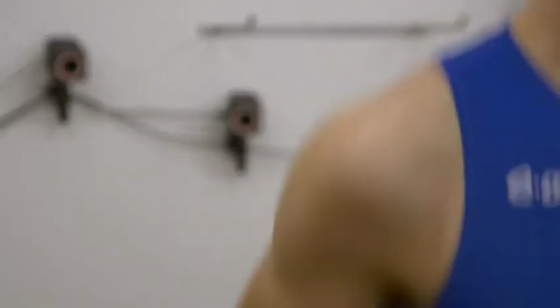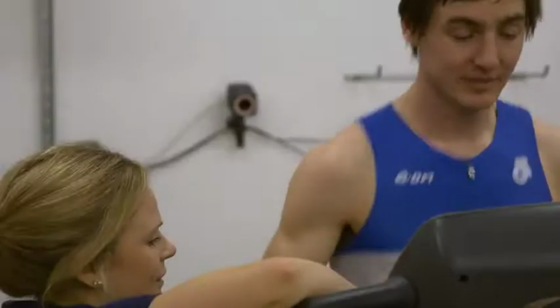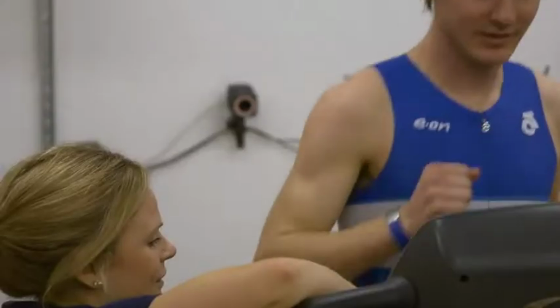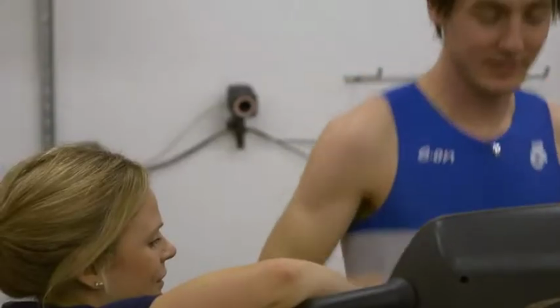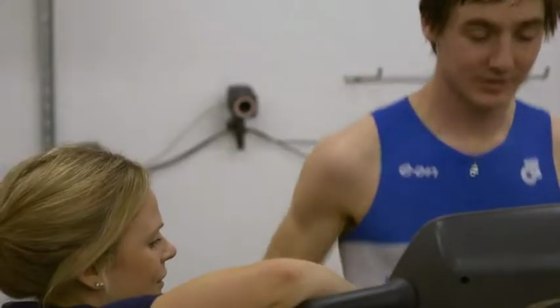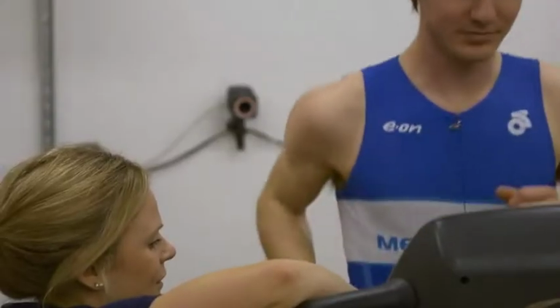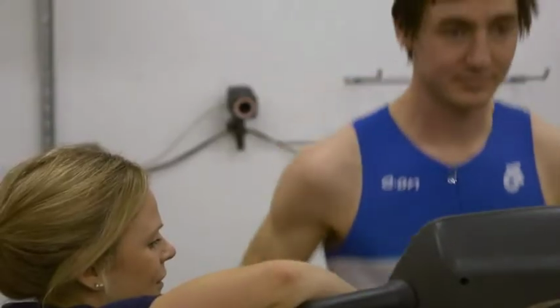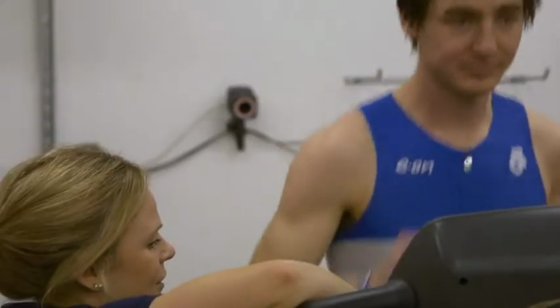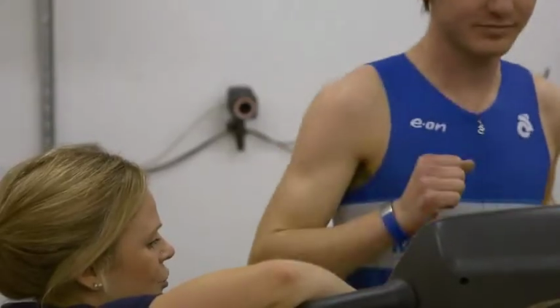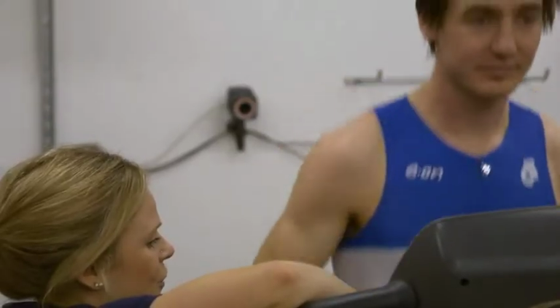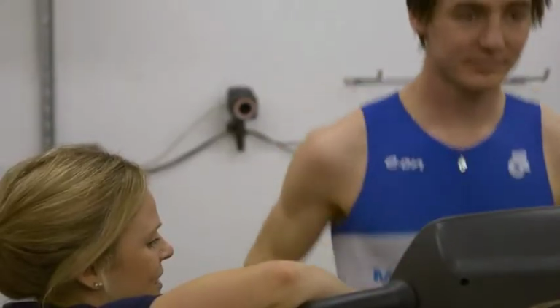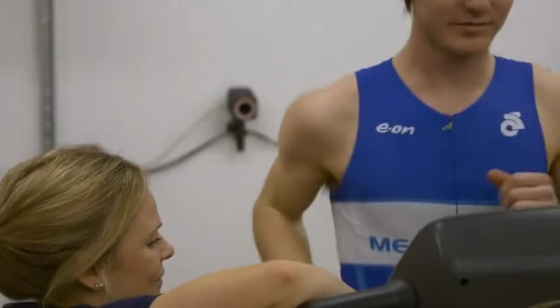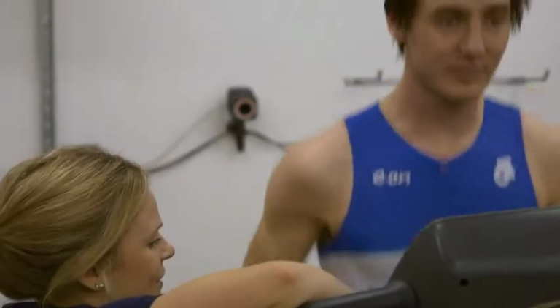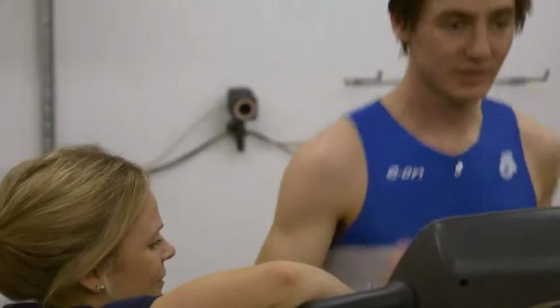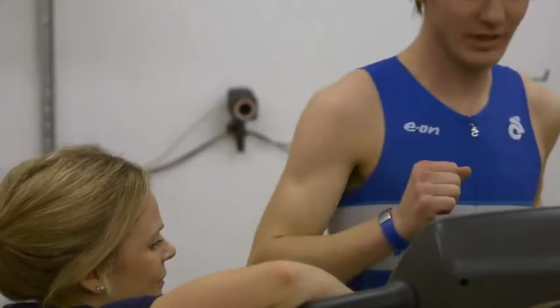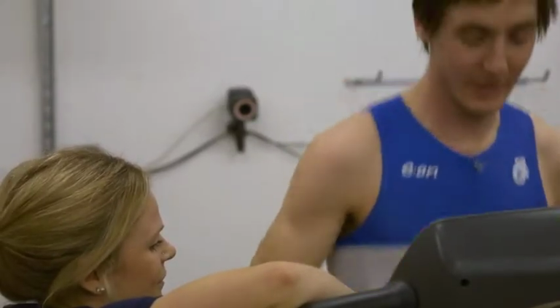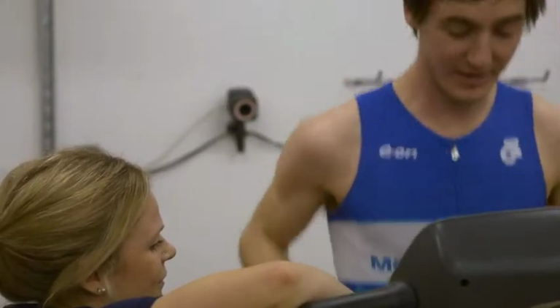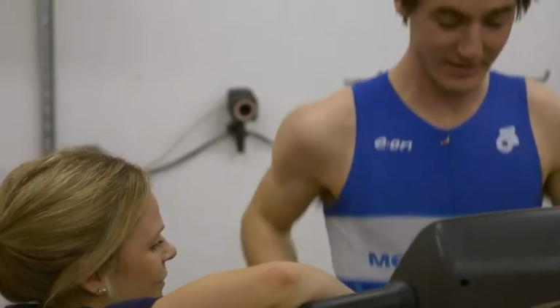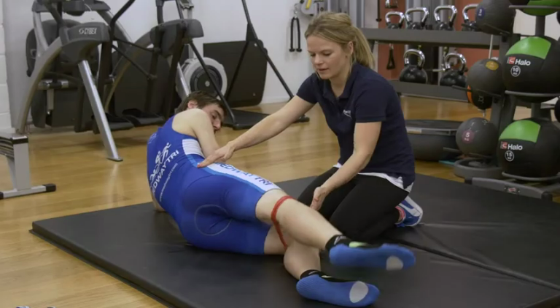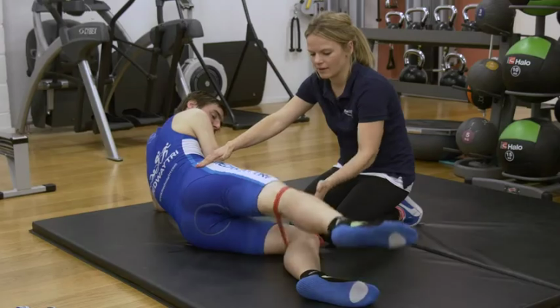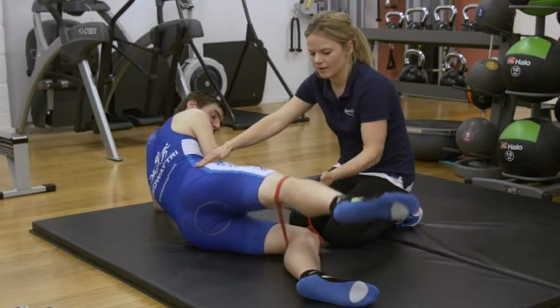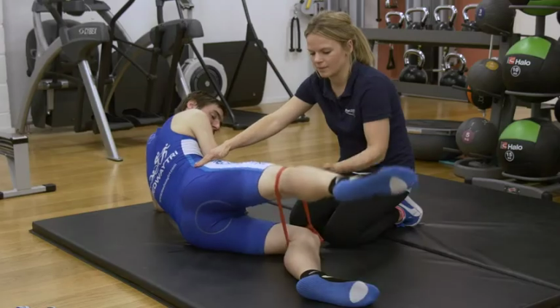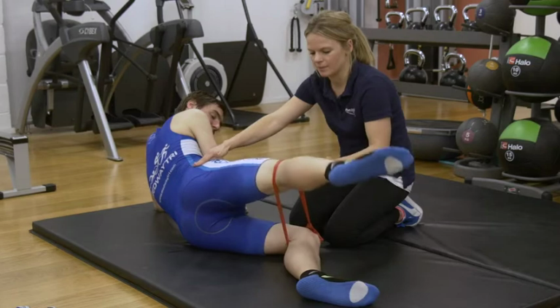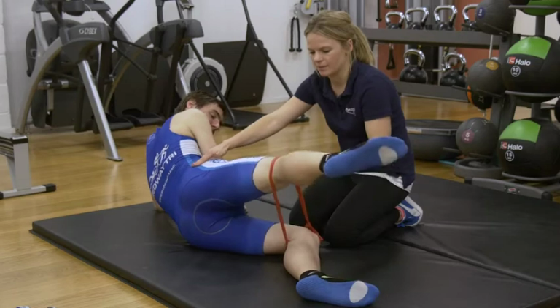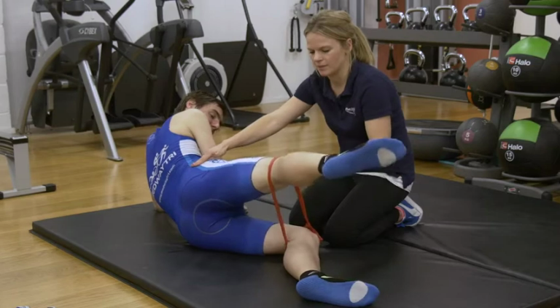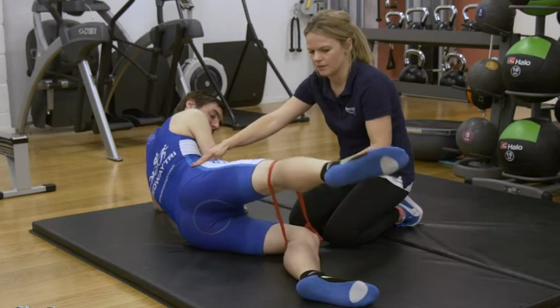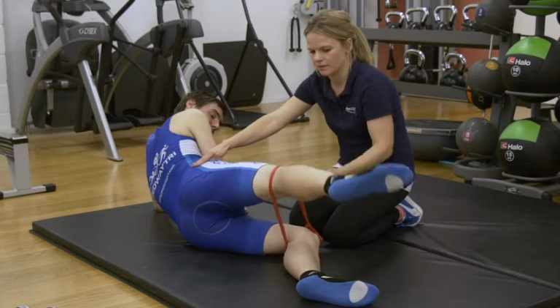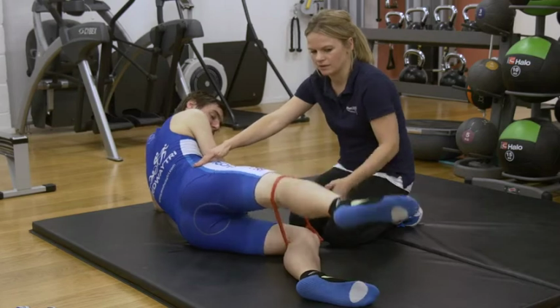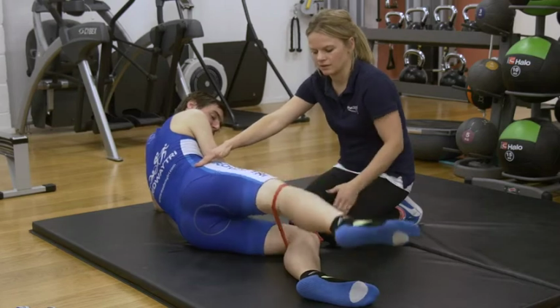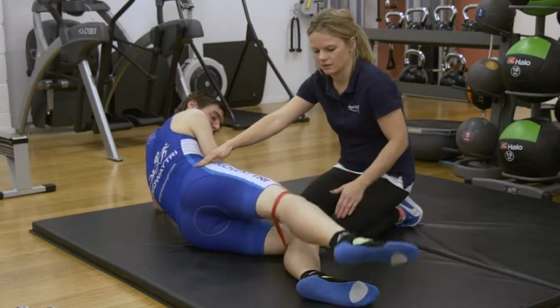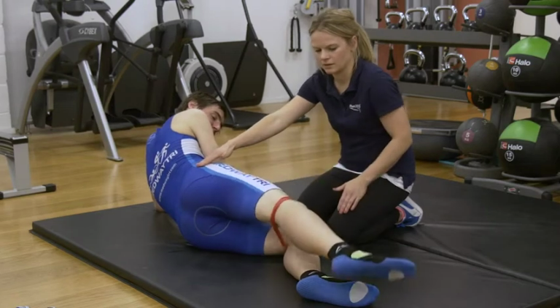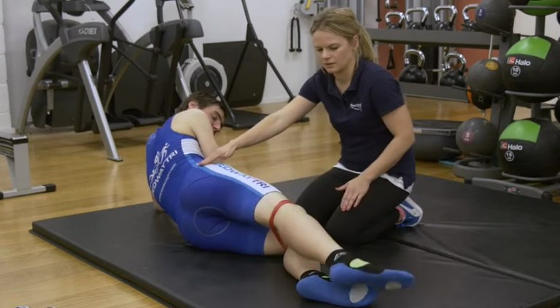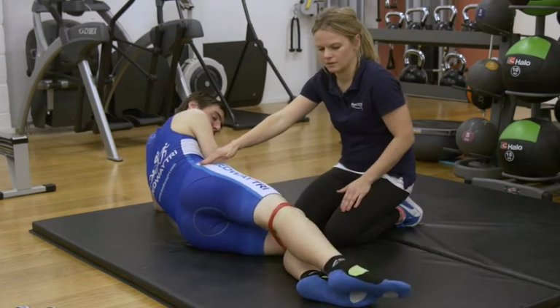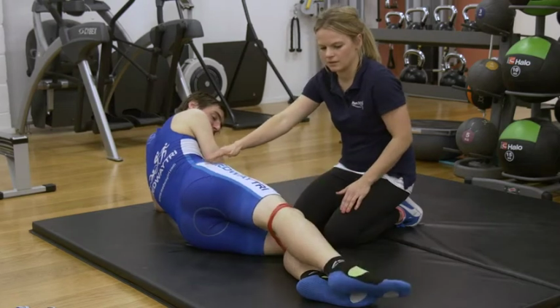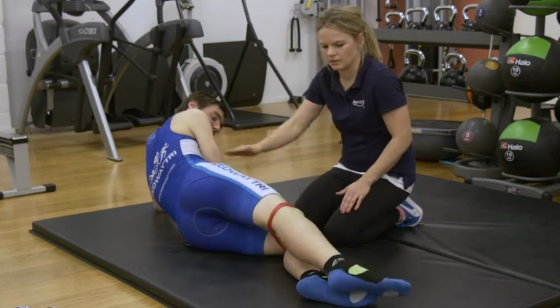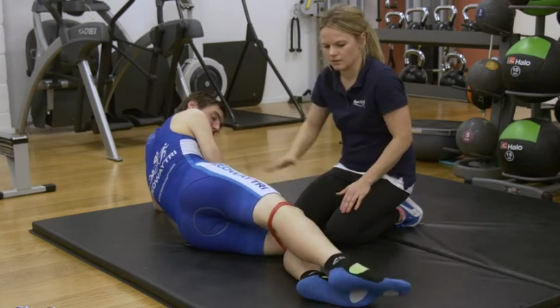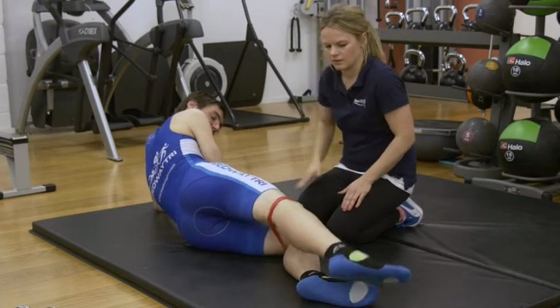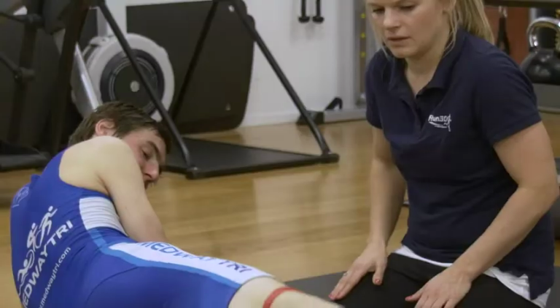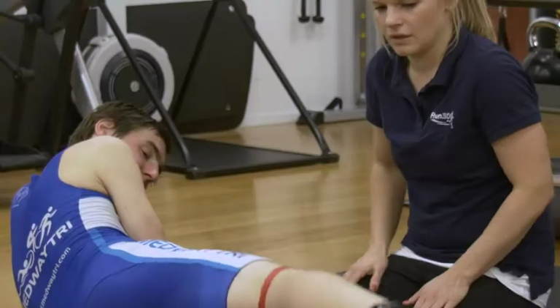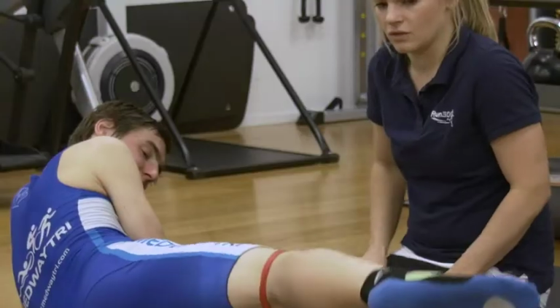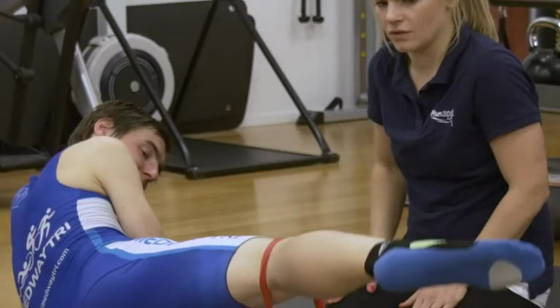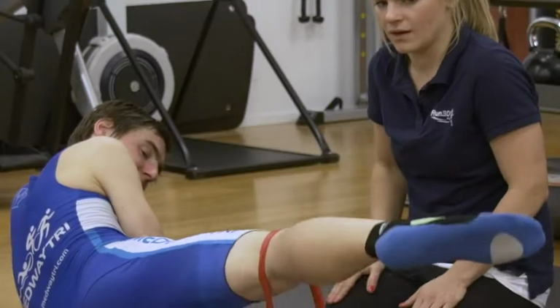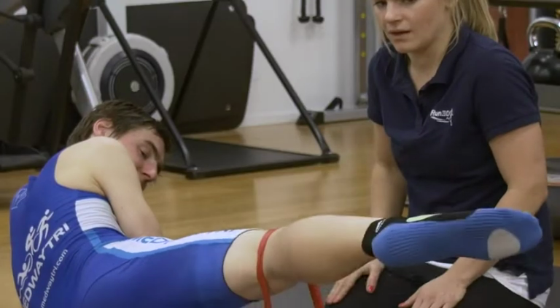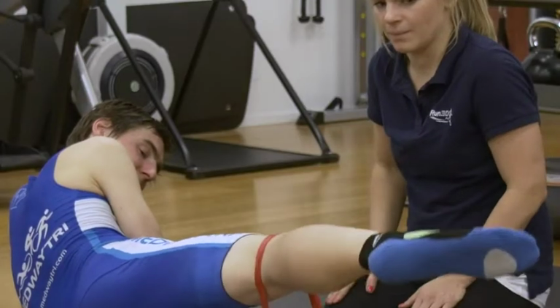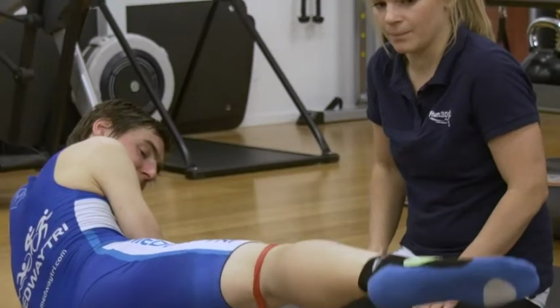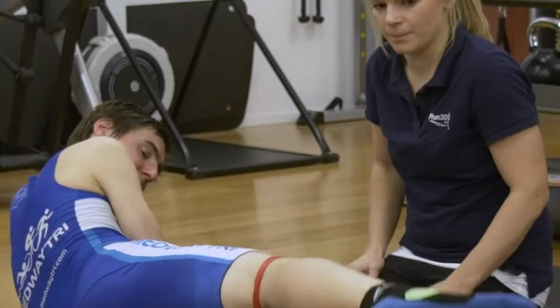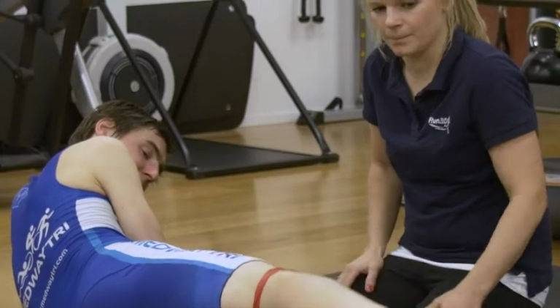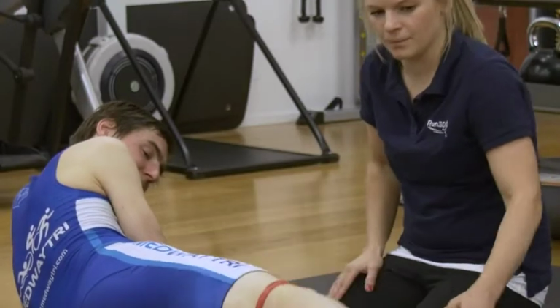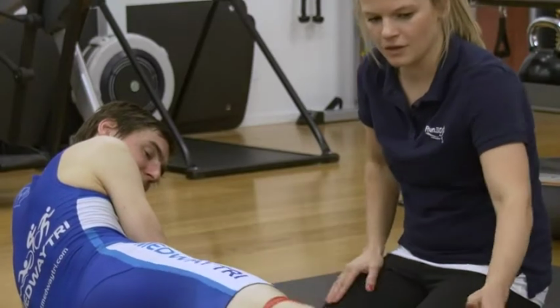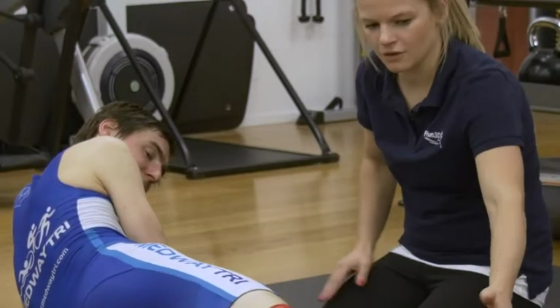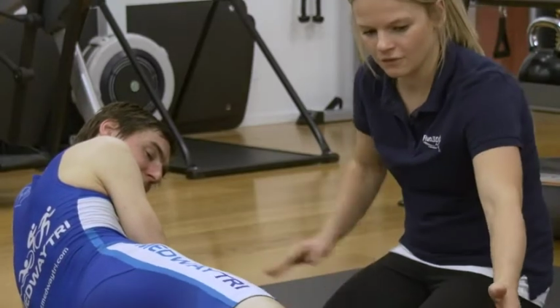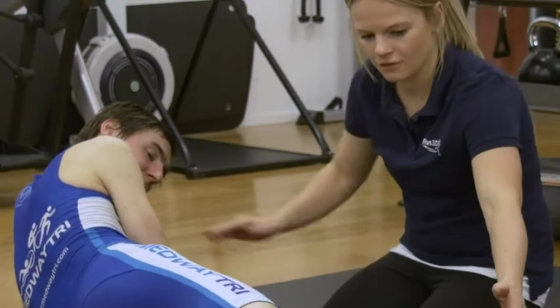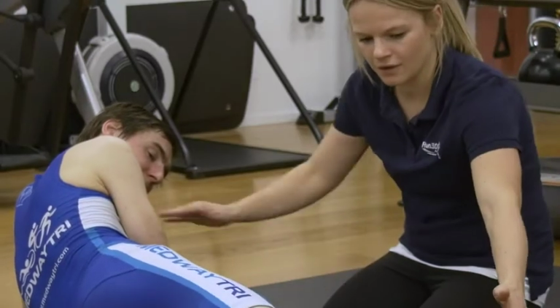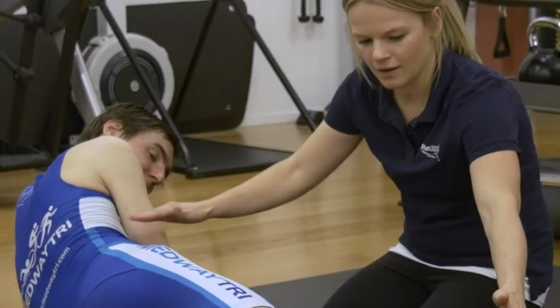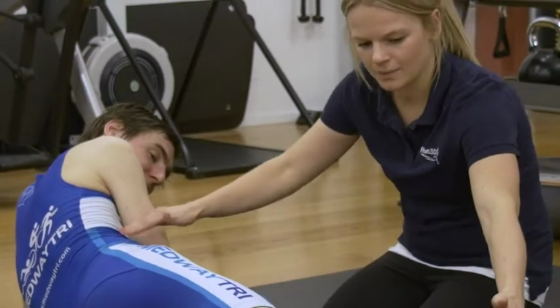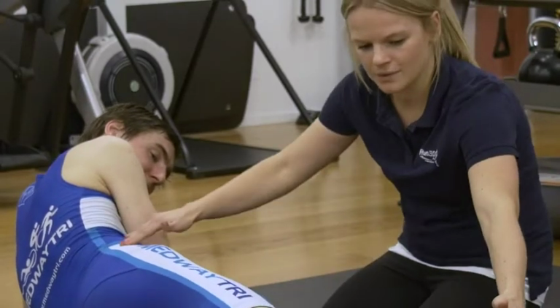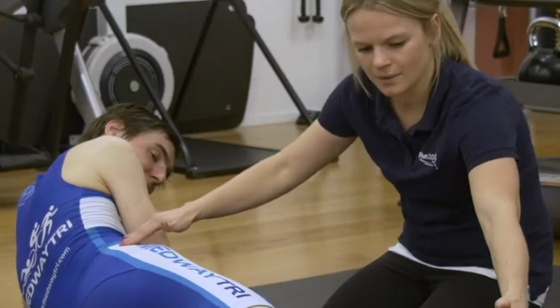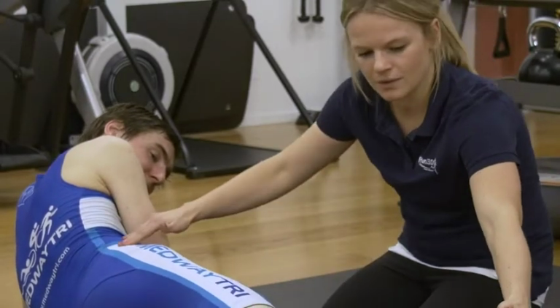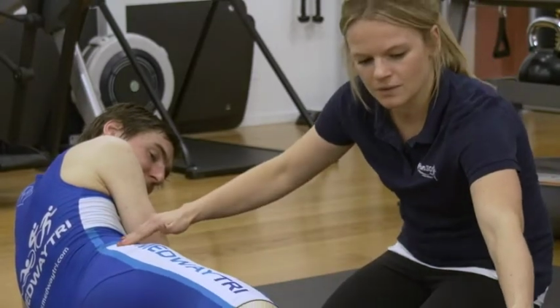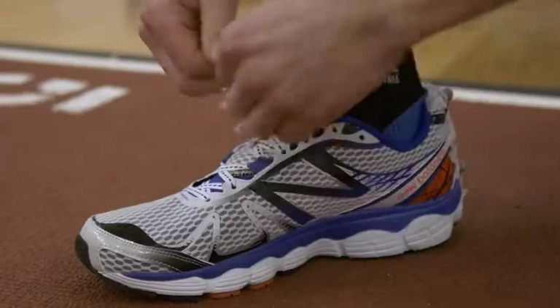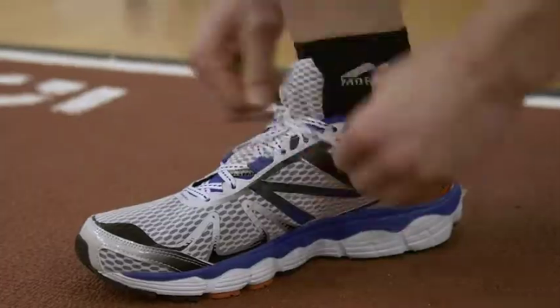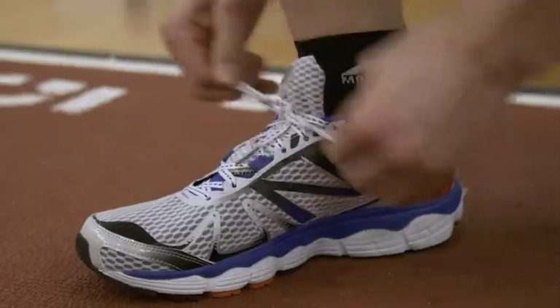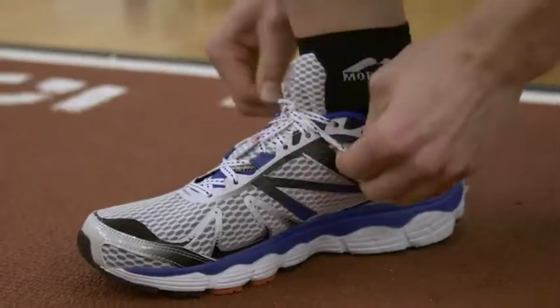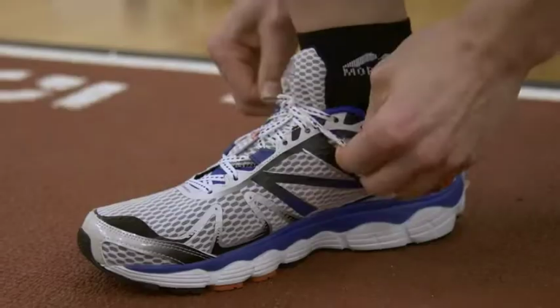We might address these issues by using exercise therapy, foot recommendations, physiotherapy, or changing the way that someone's running.